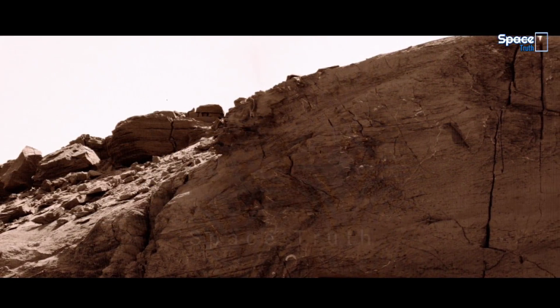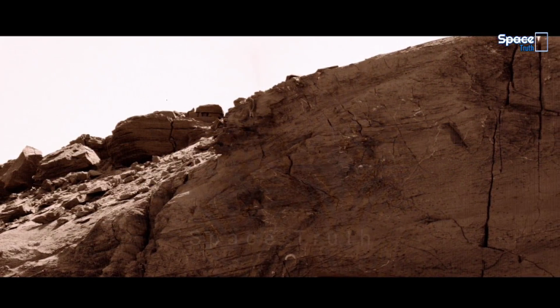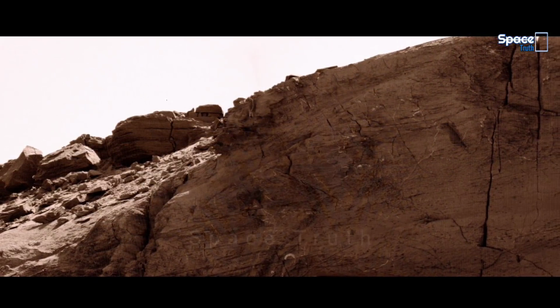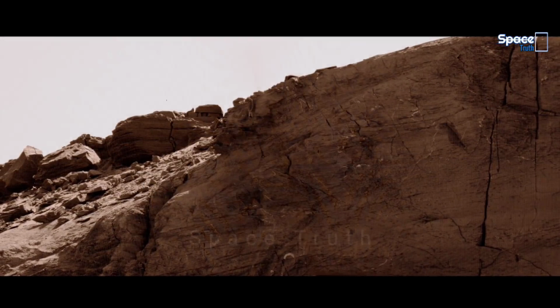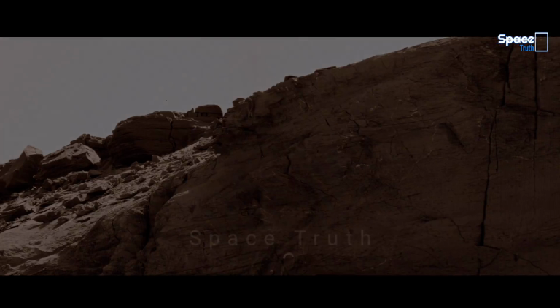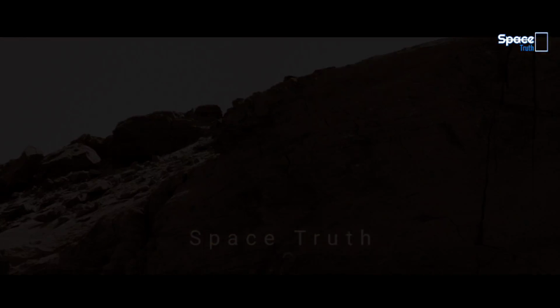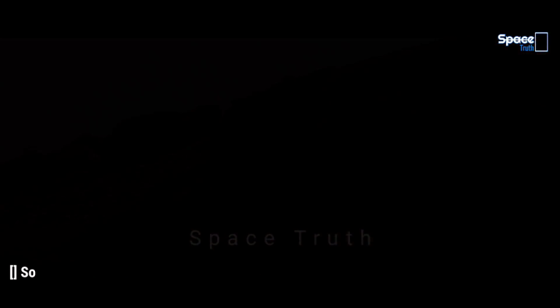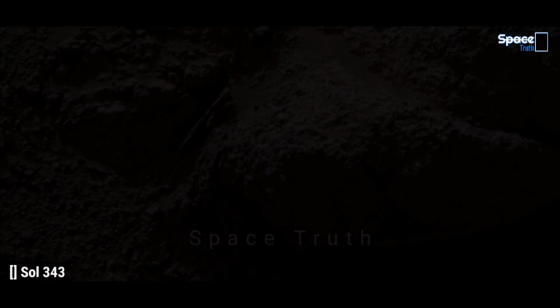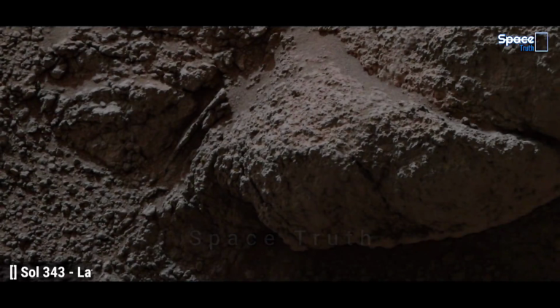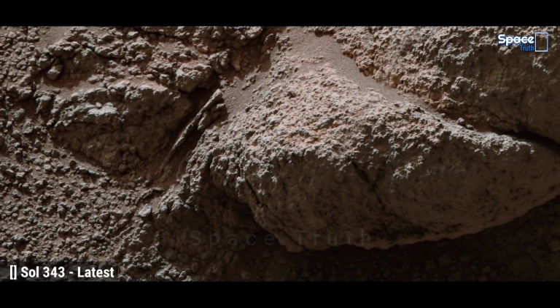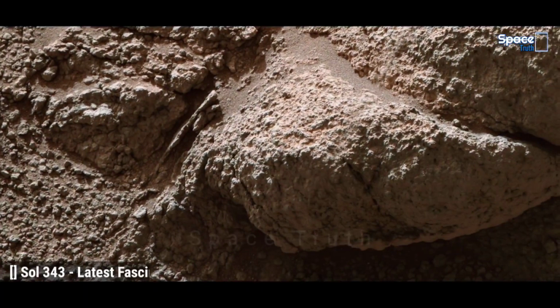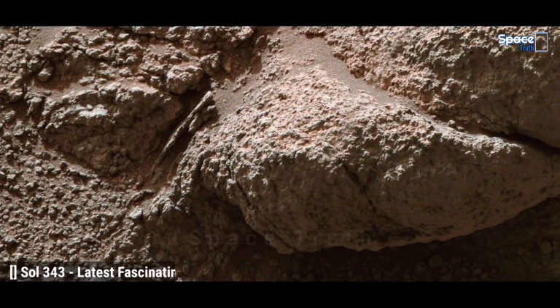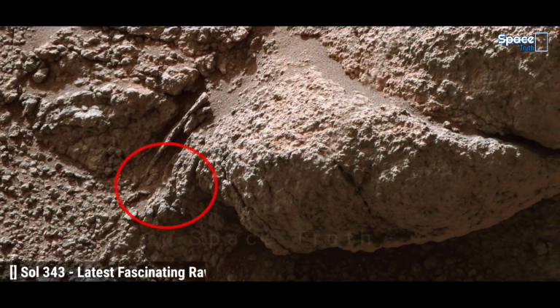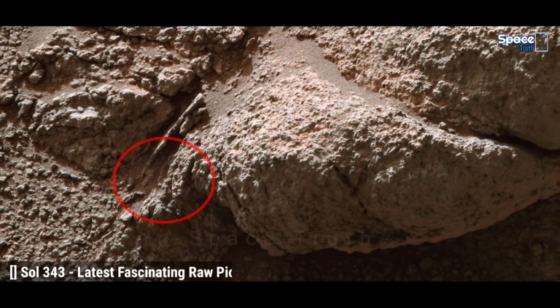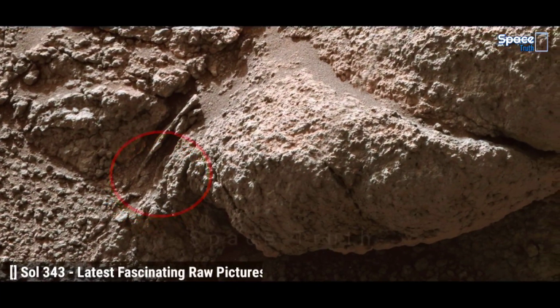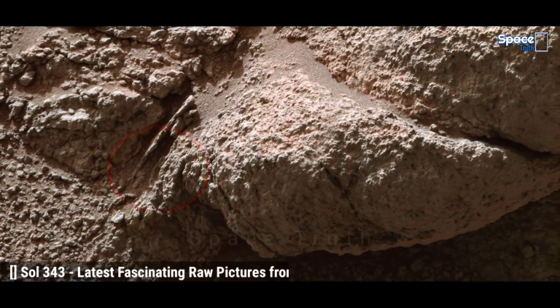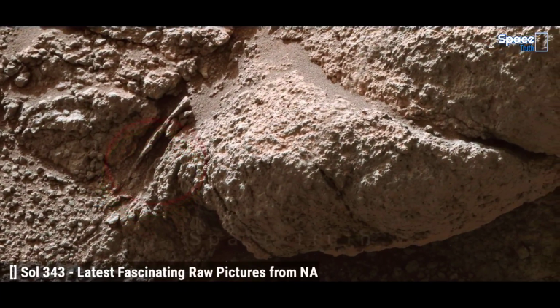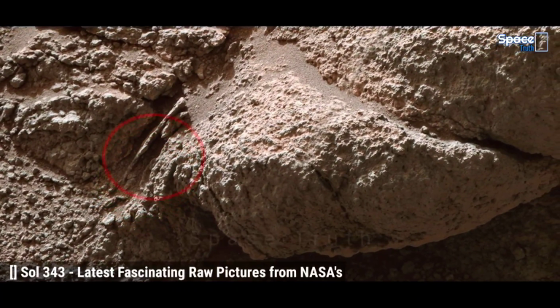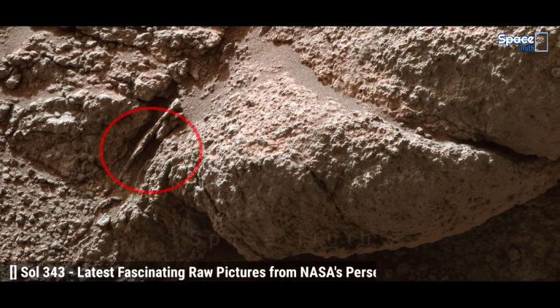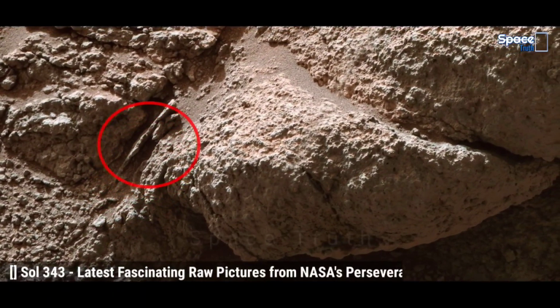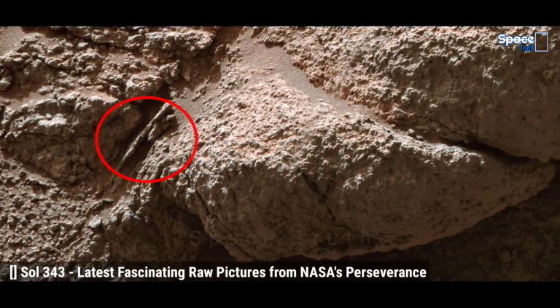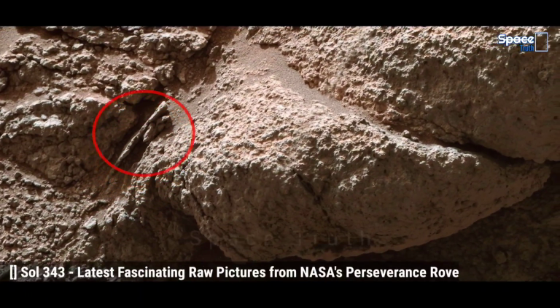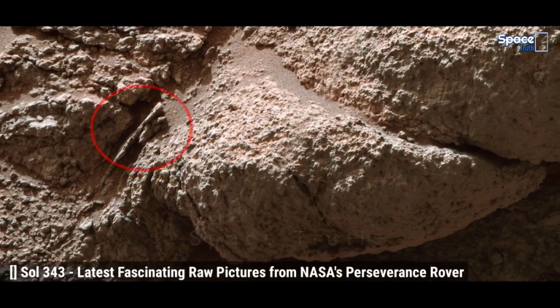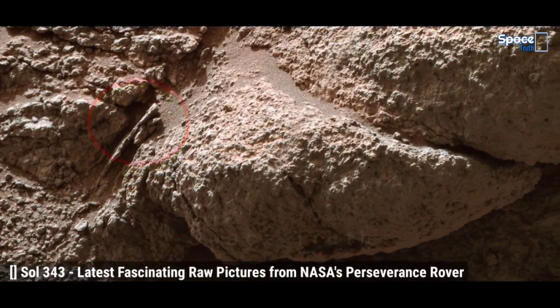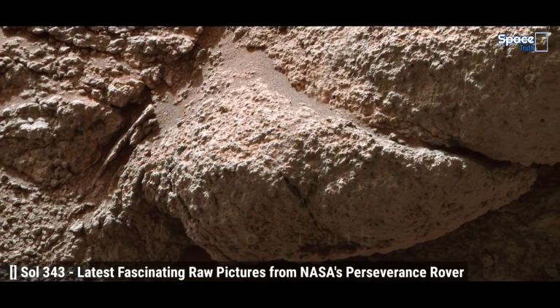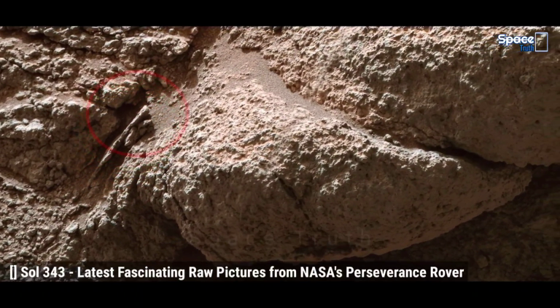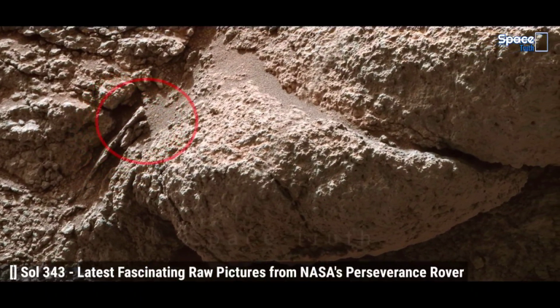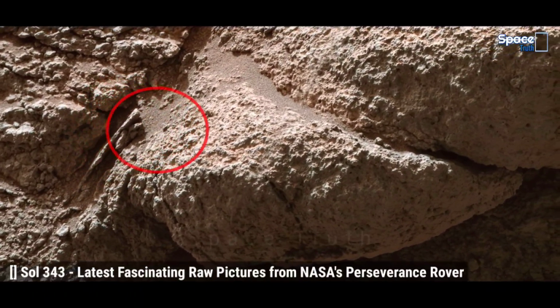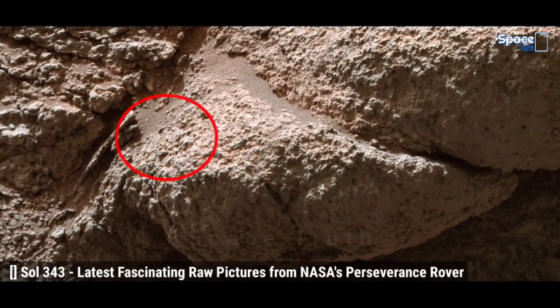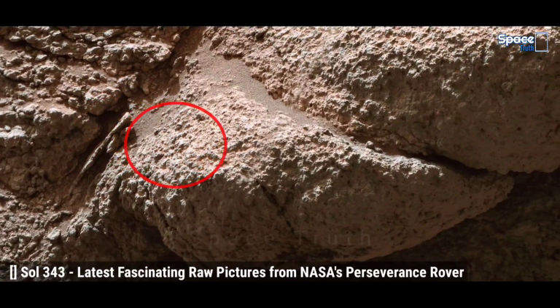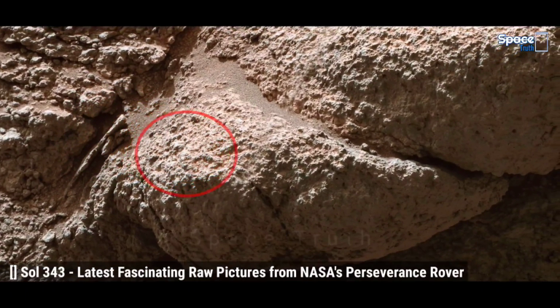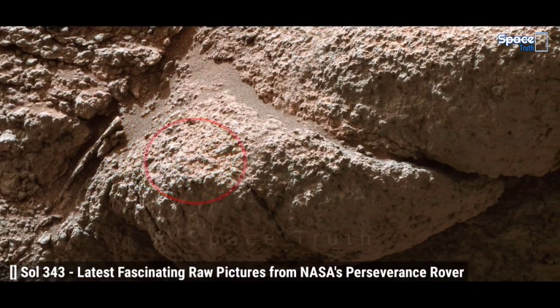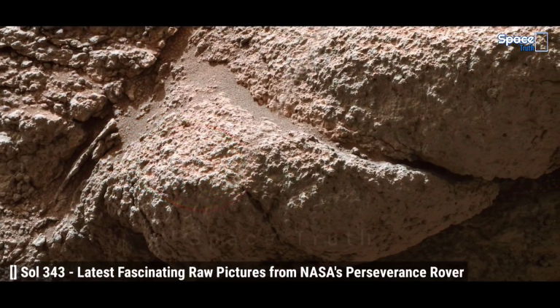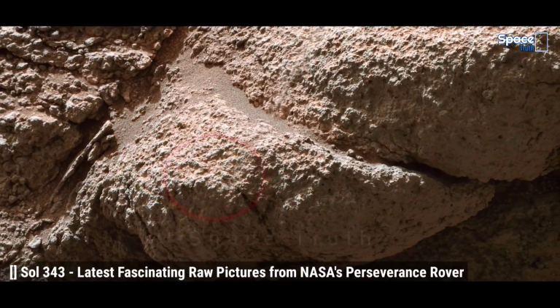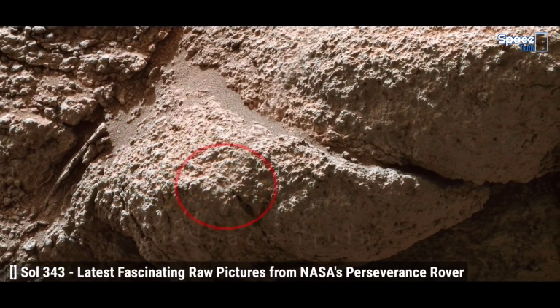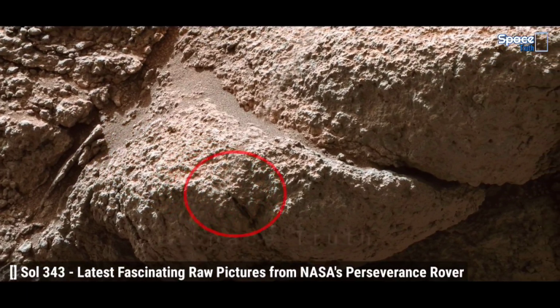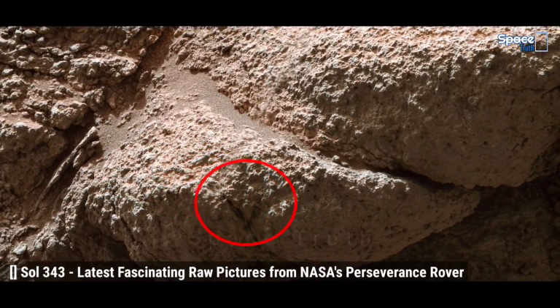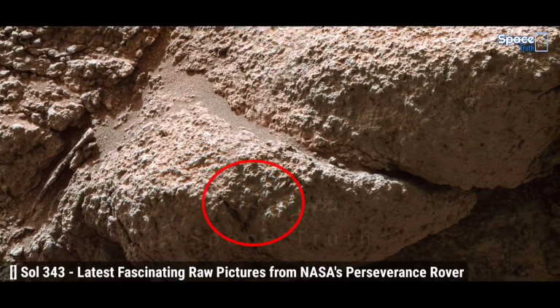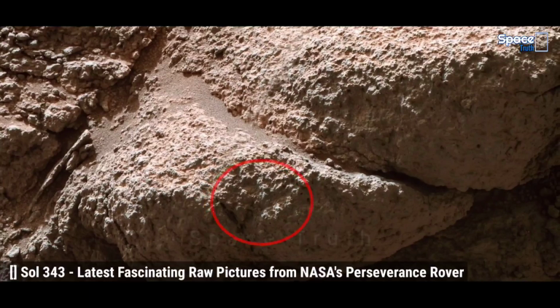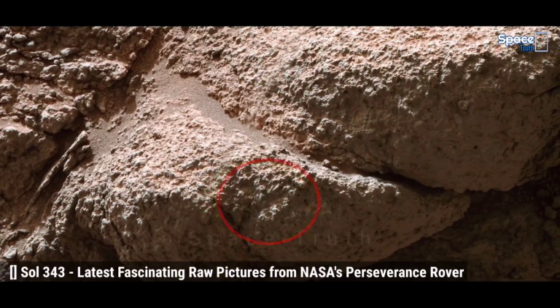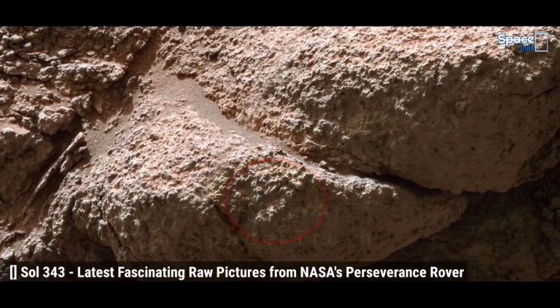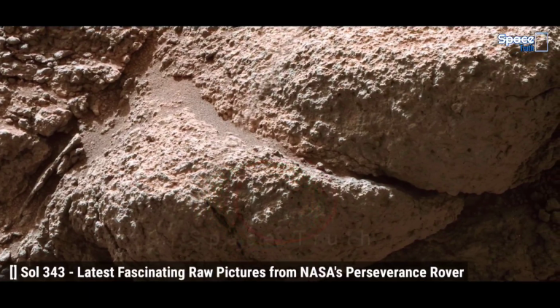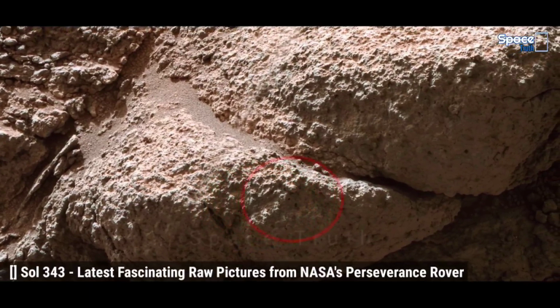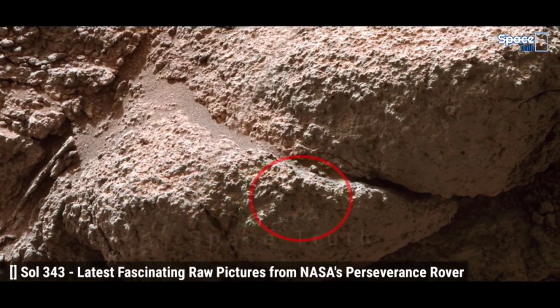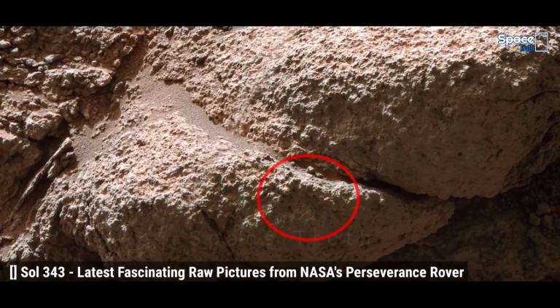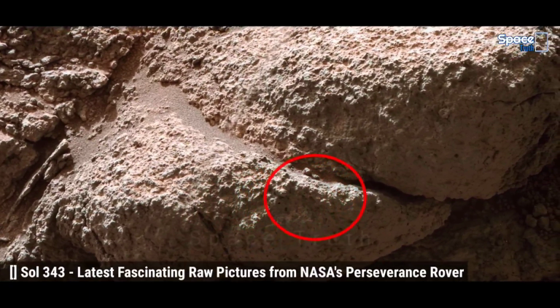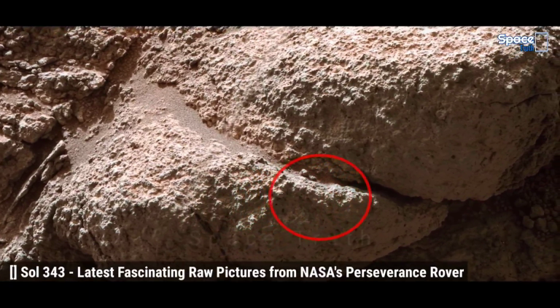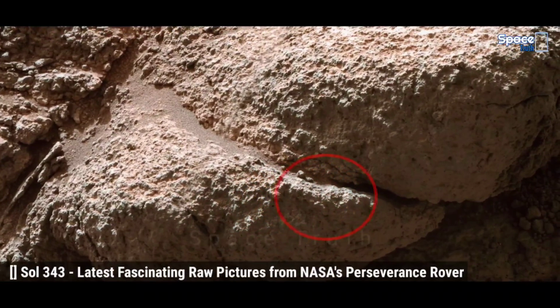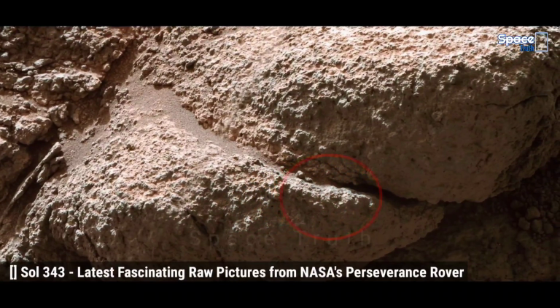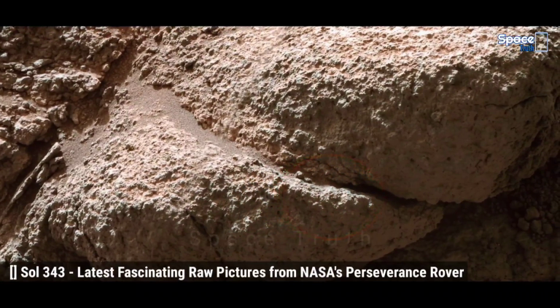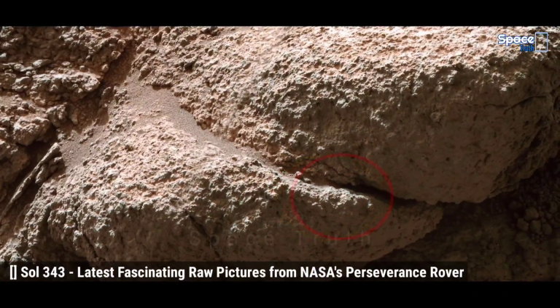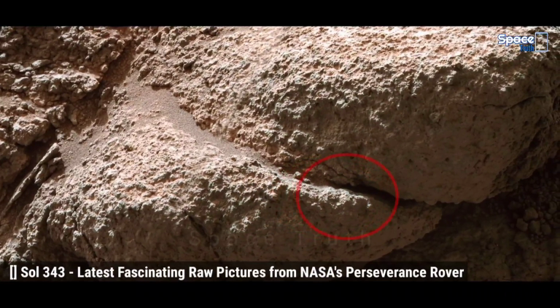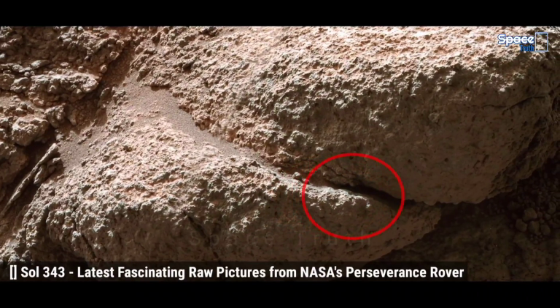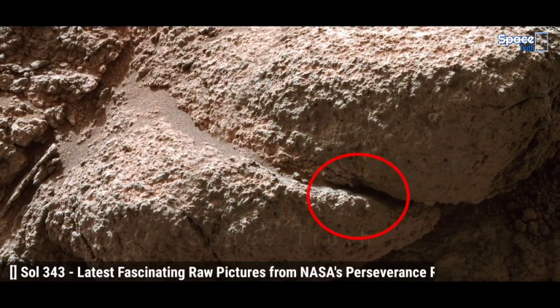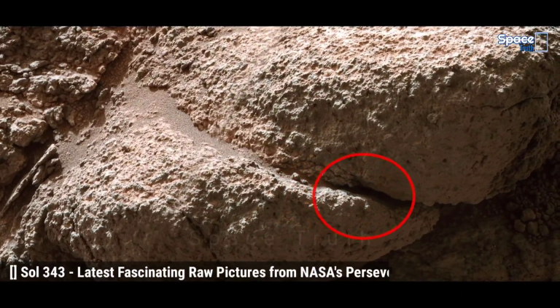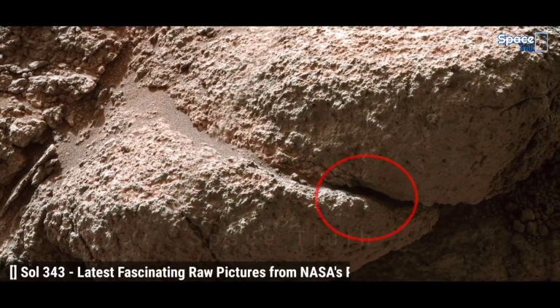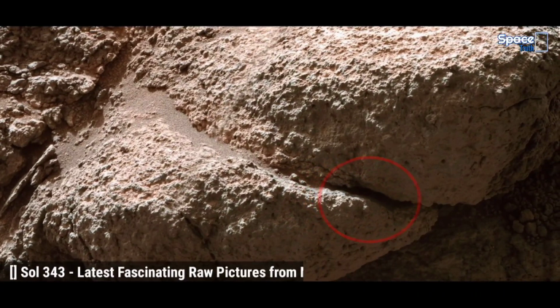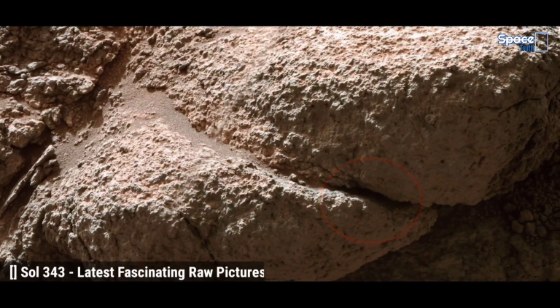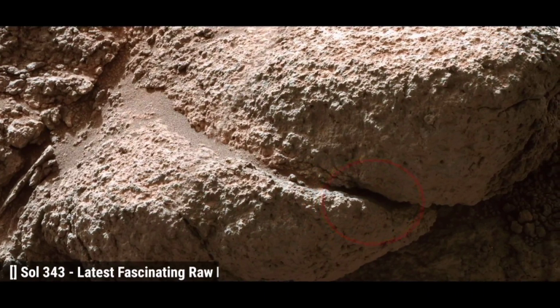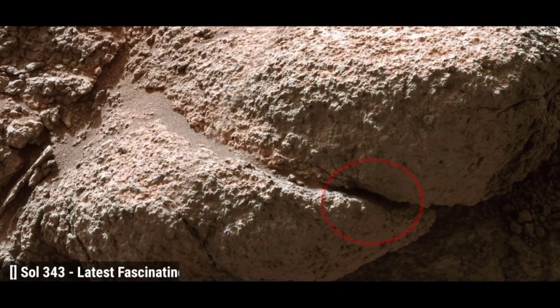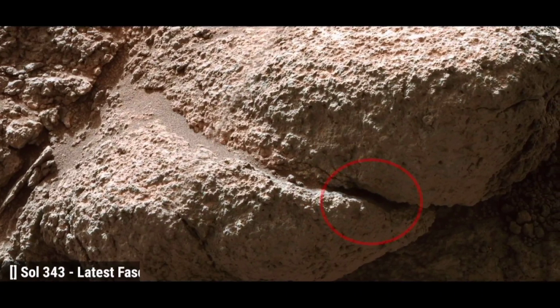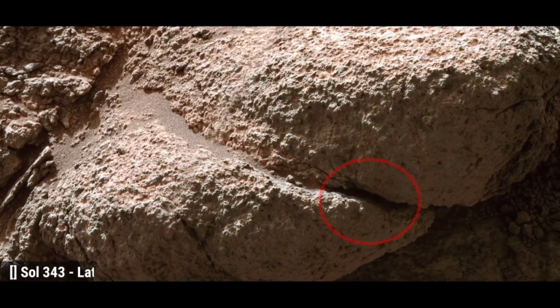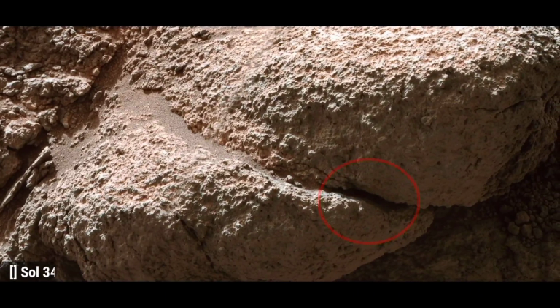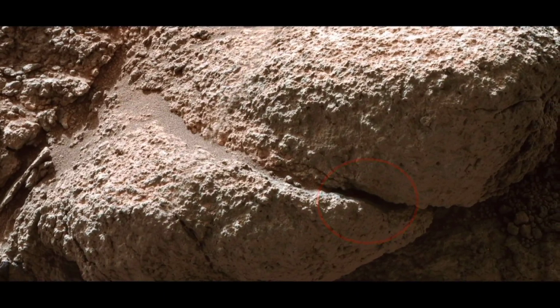At the last part, you are watching Sol 343 latest Perseverance rover sent Mars images.